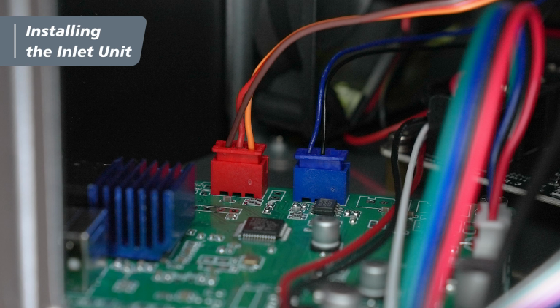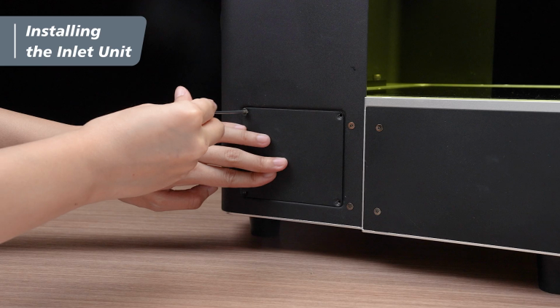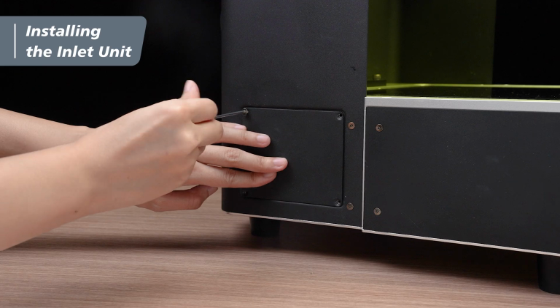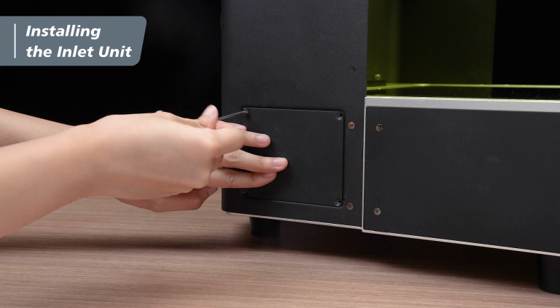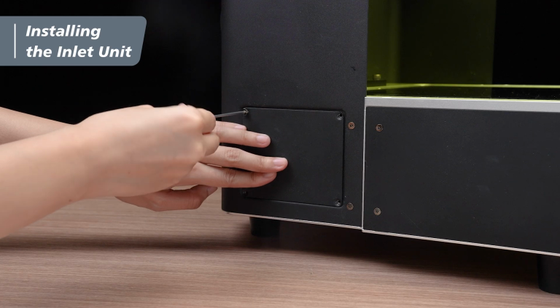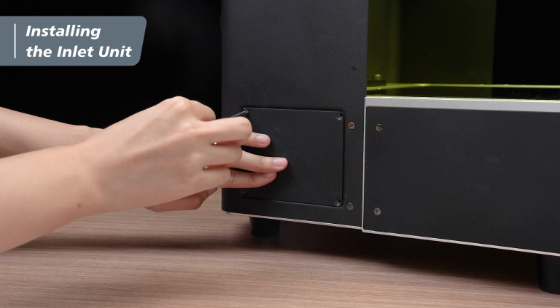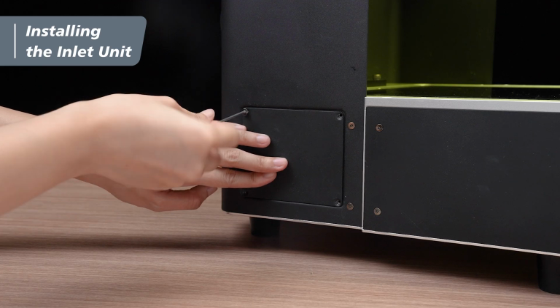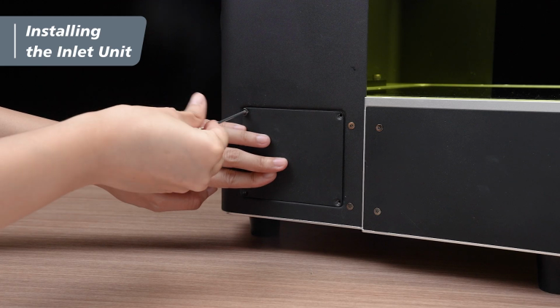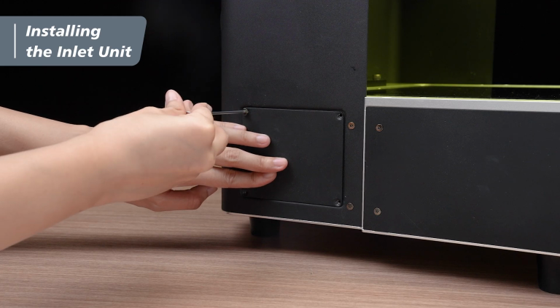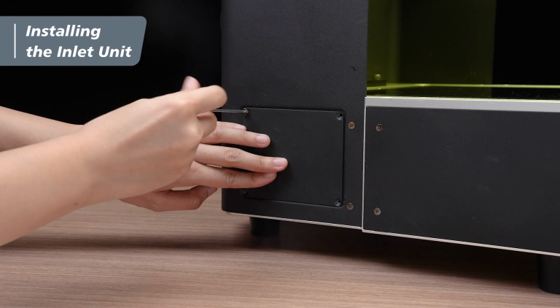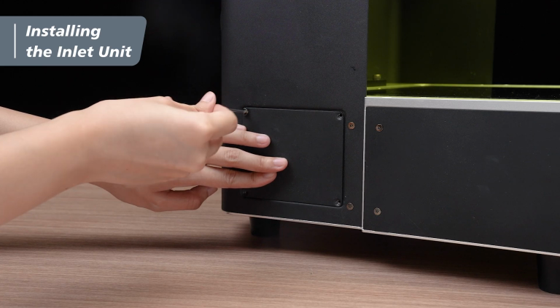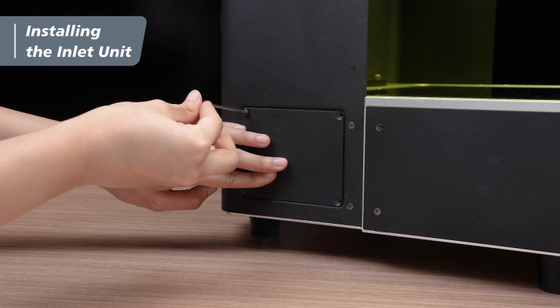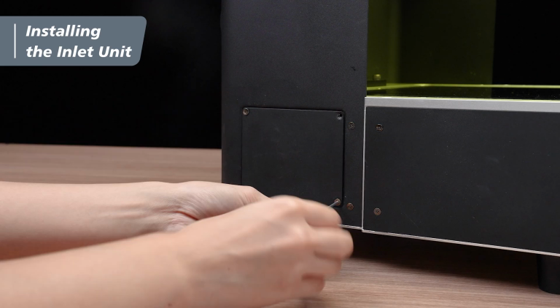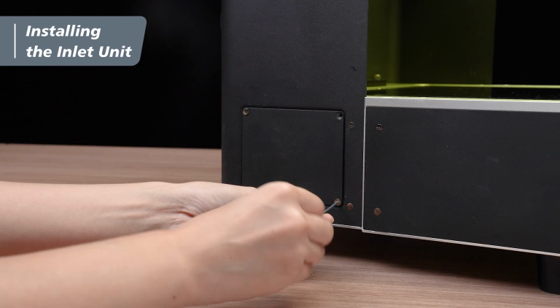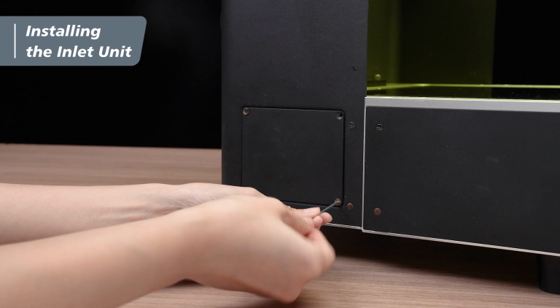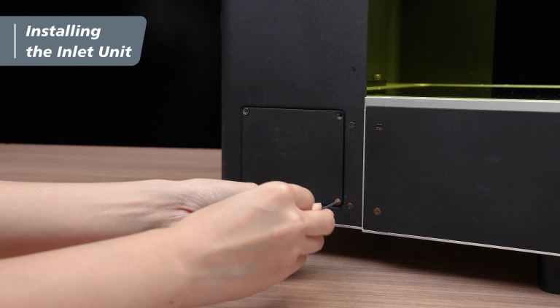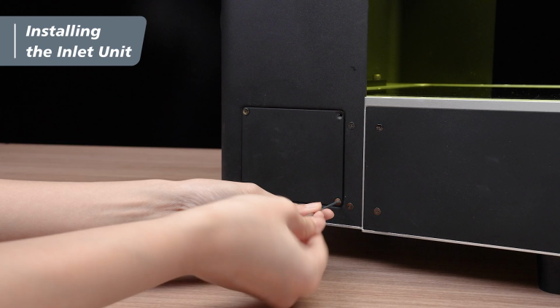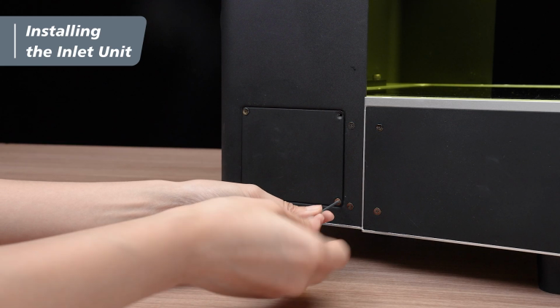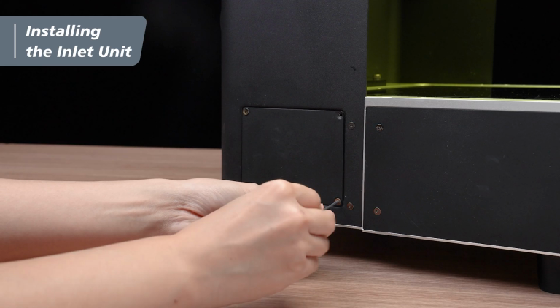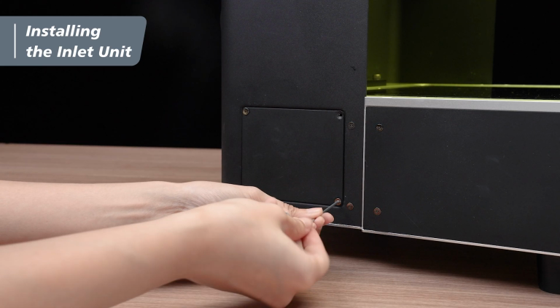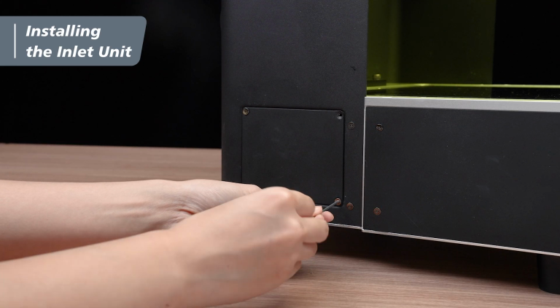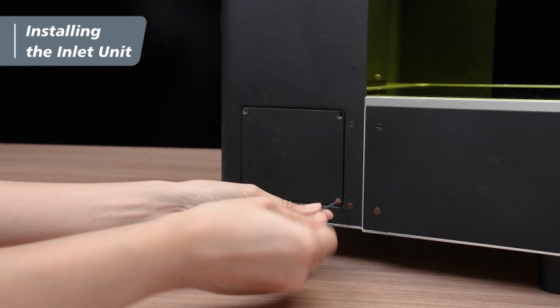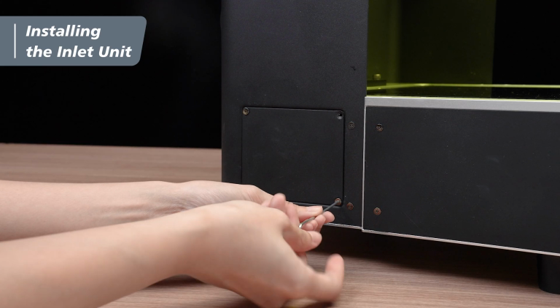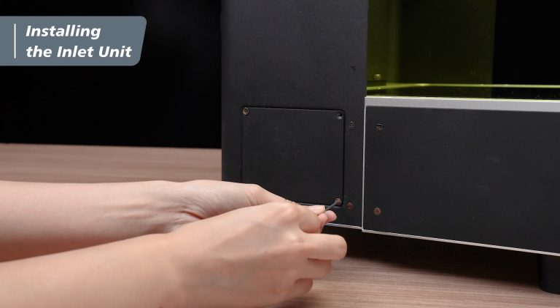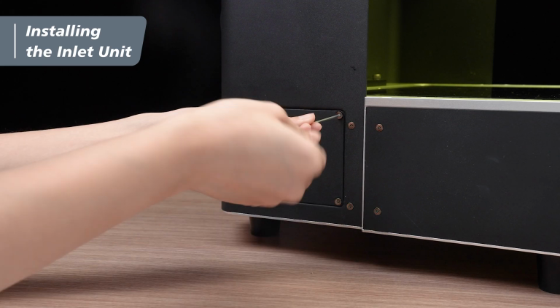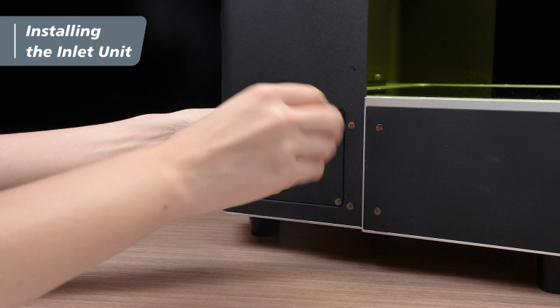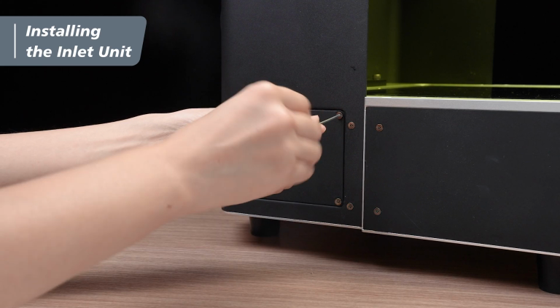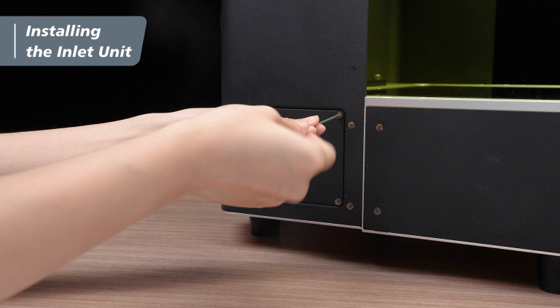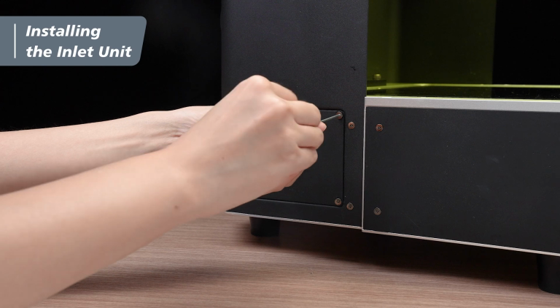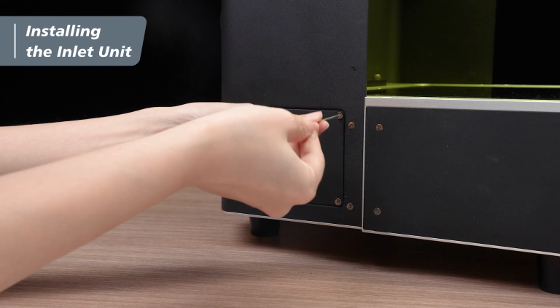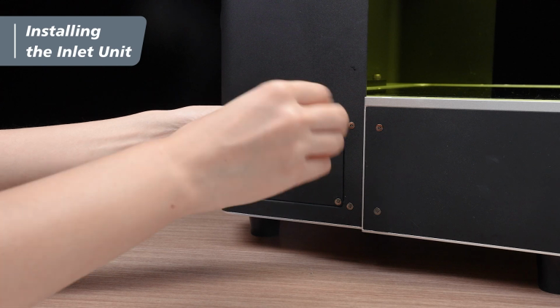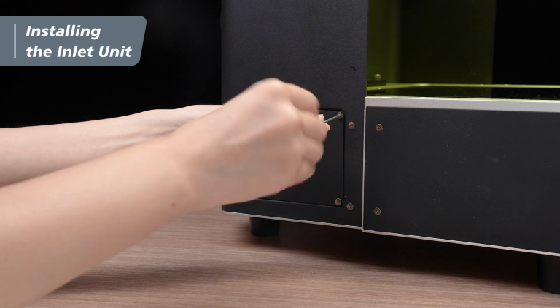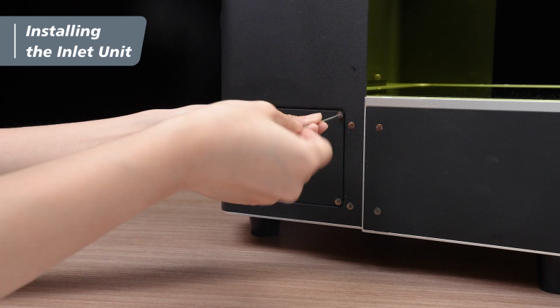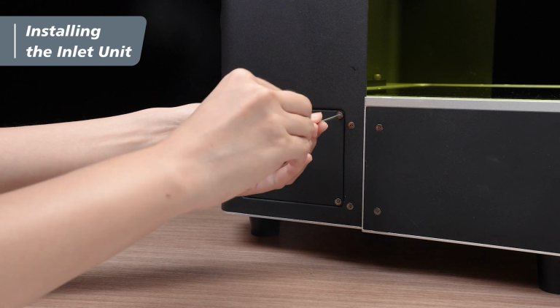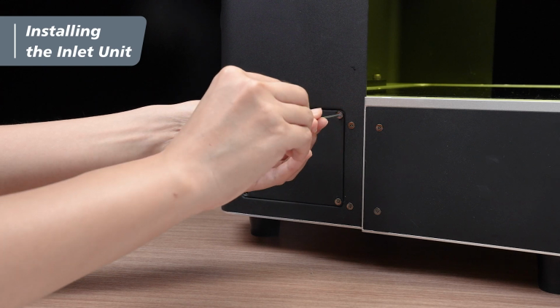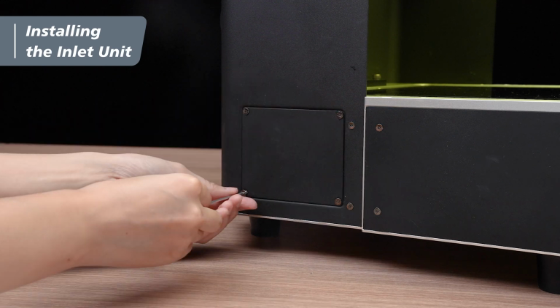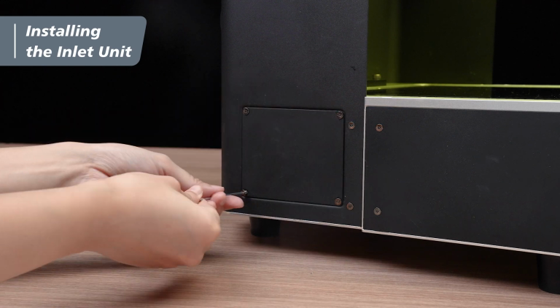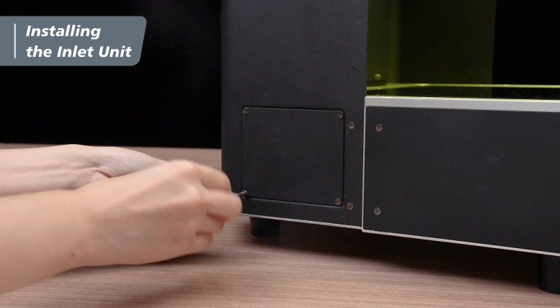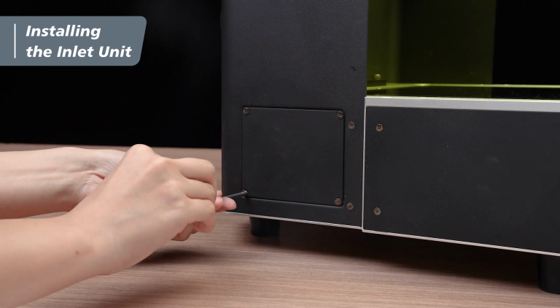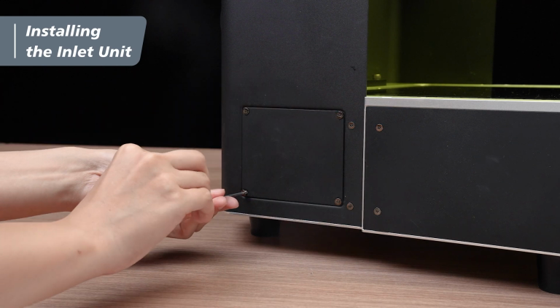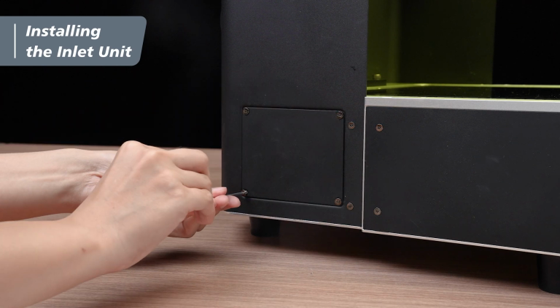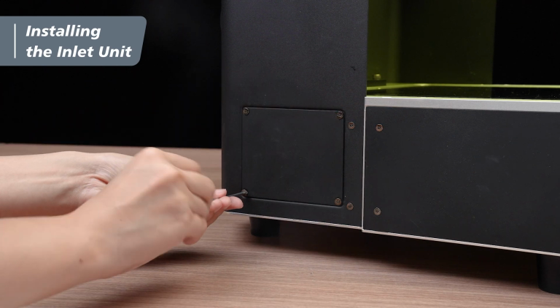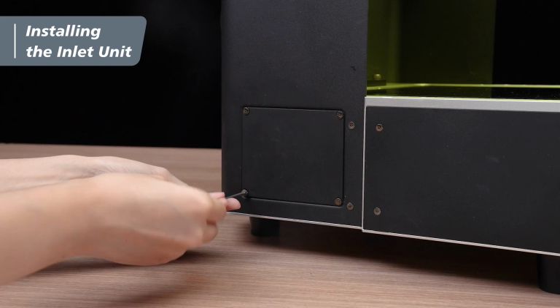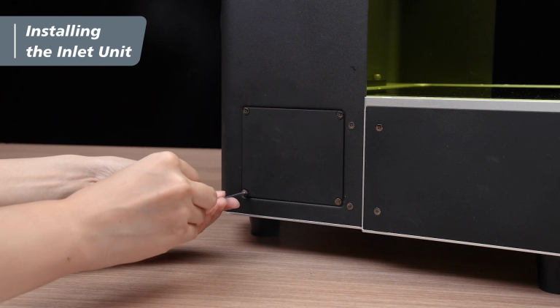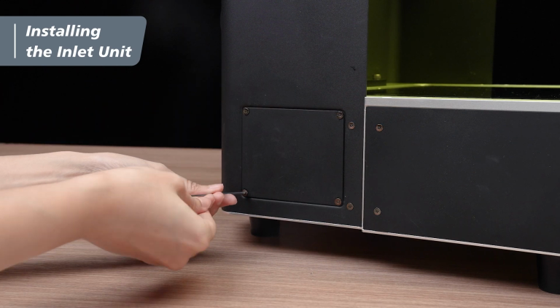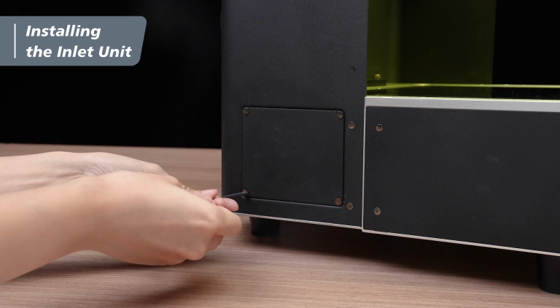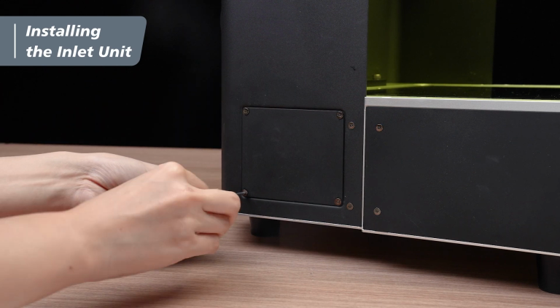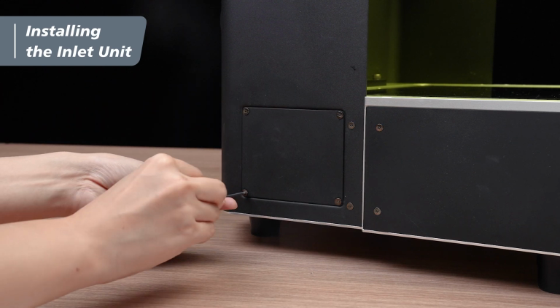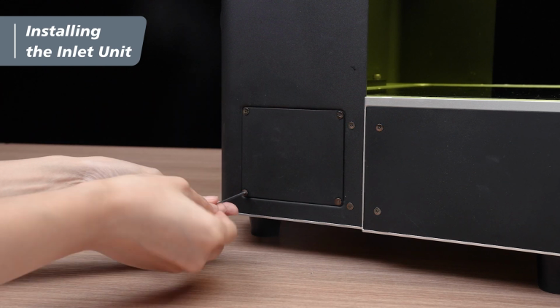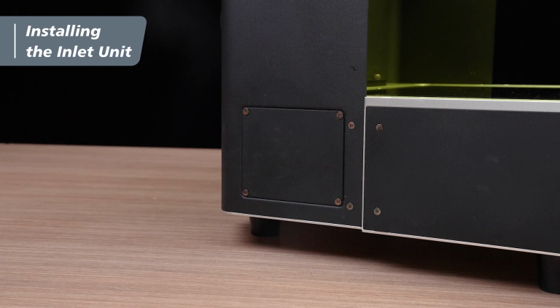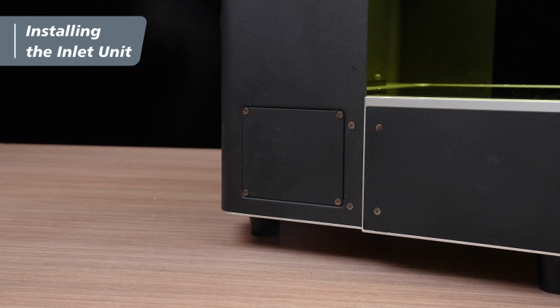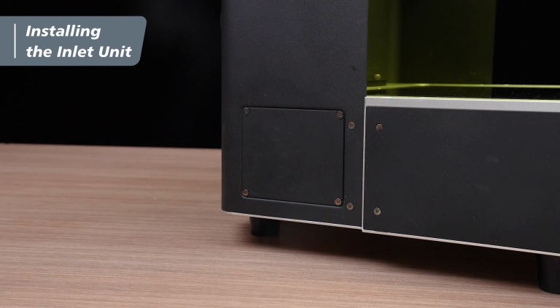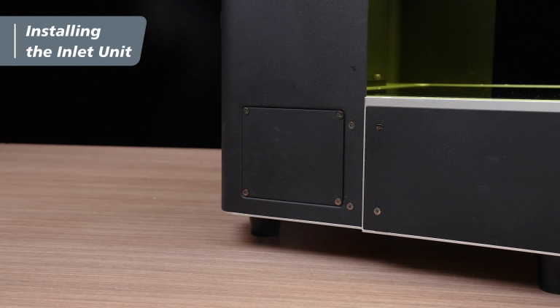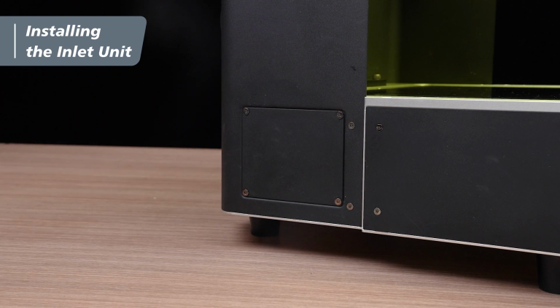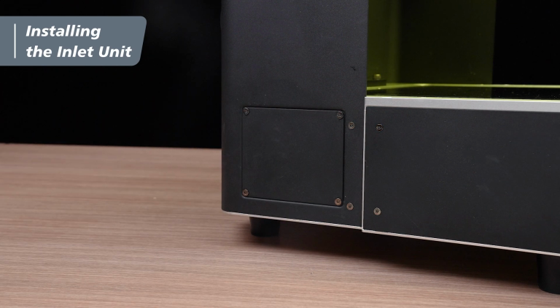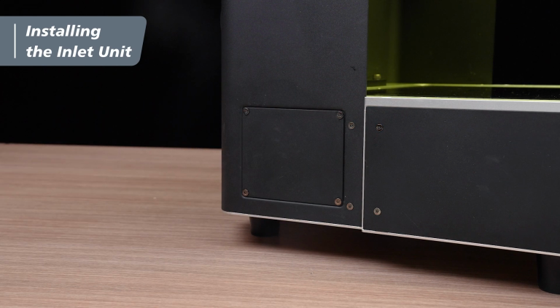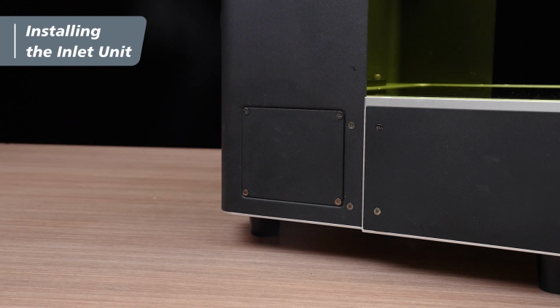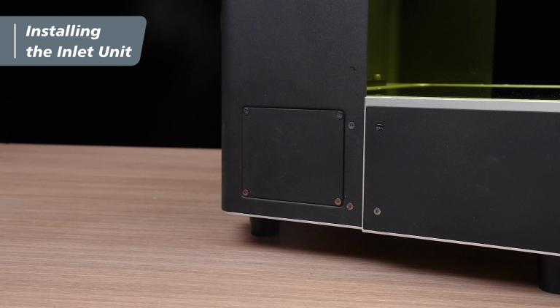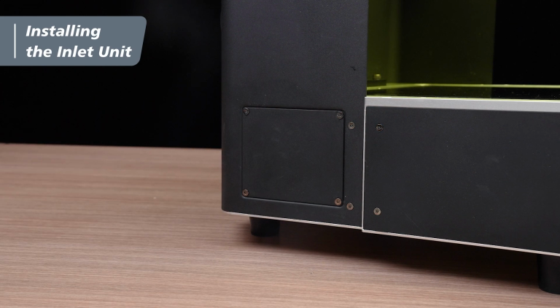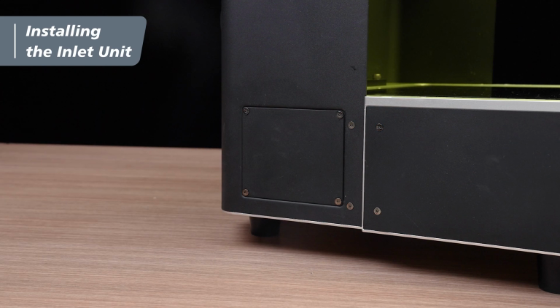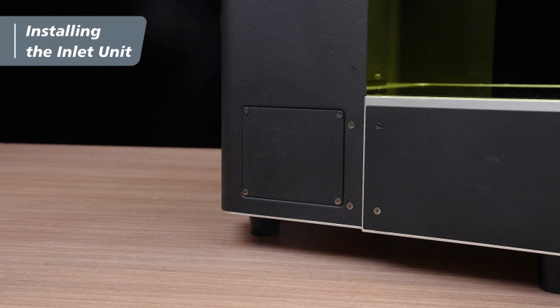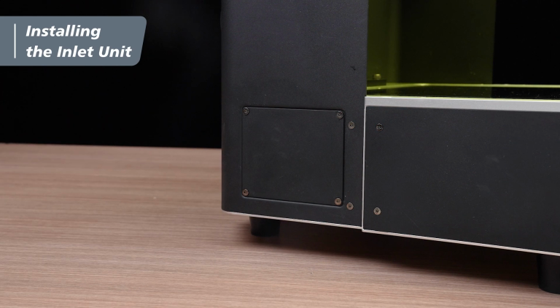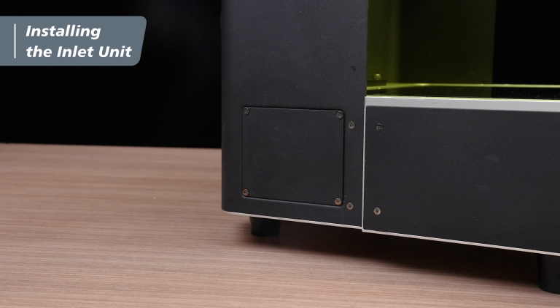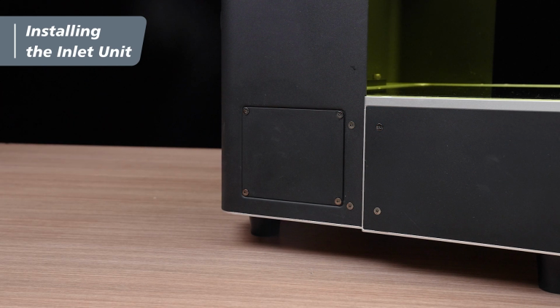After putting the side cover back, we have installed the inlet unit. Now, we'll move on to the pump unit.